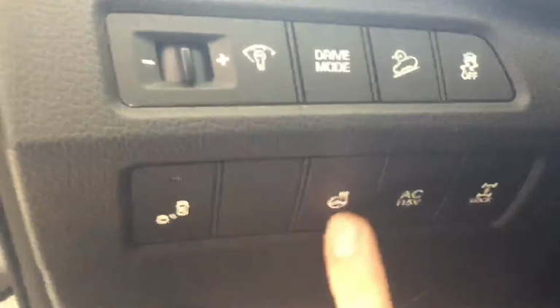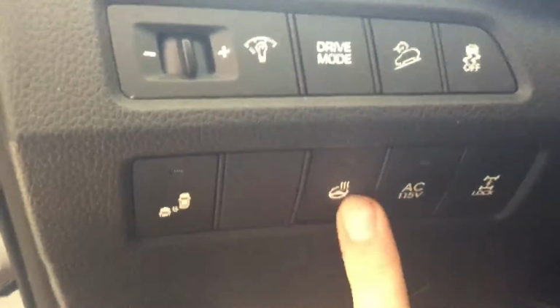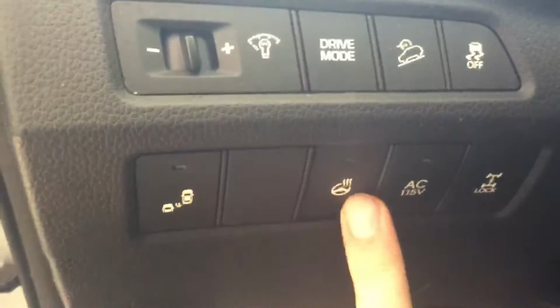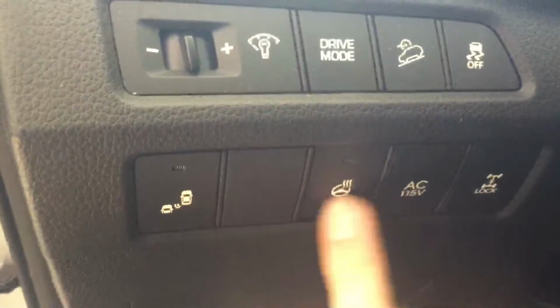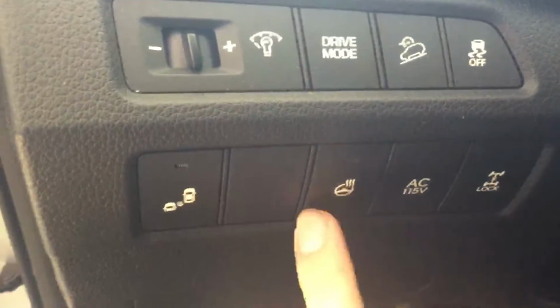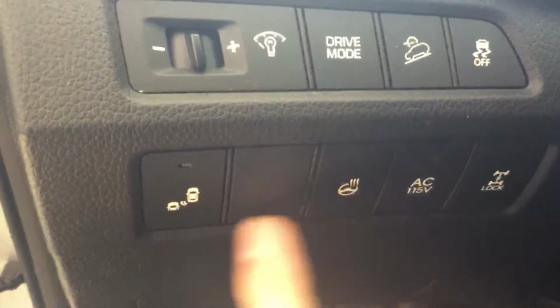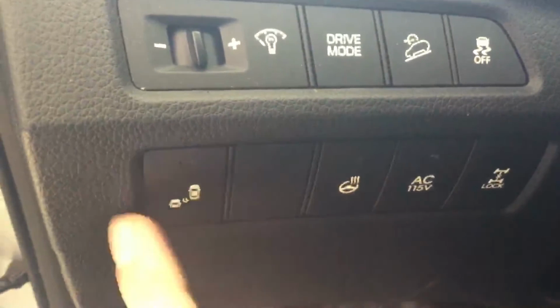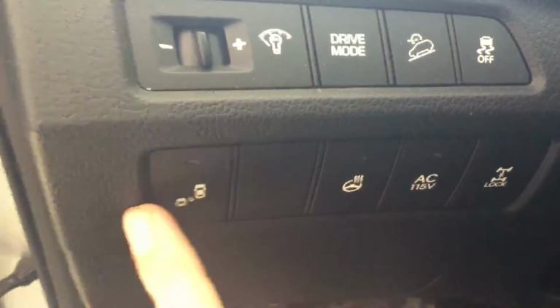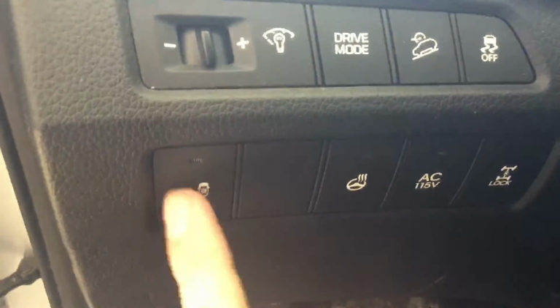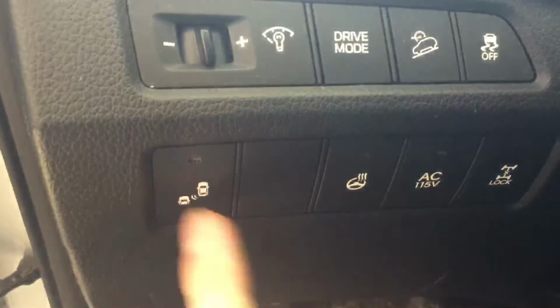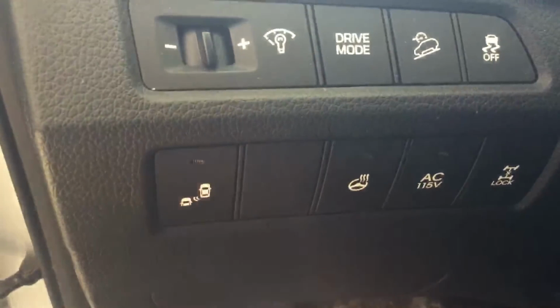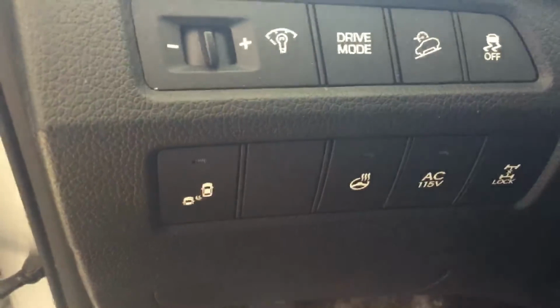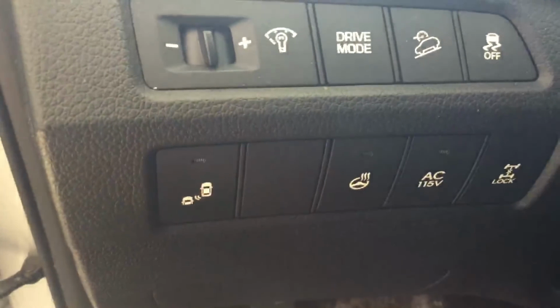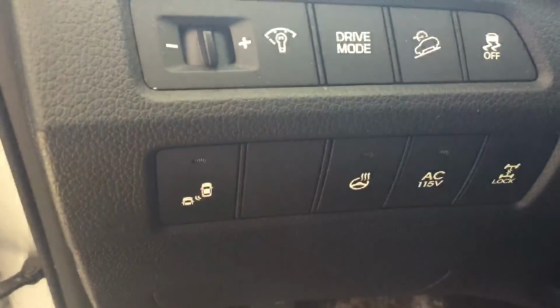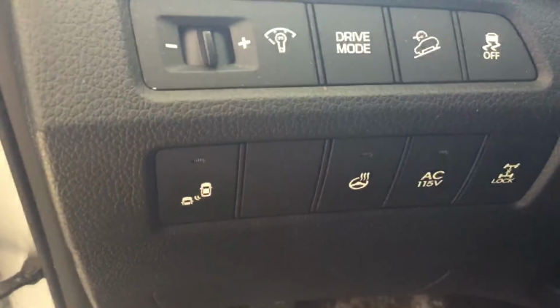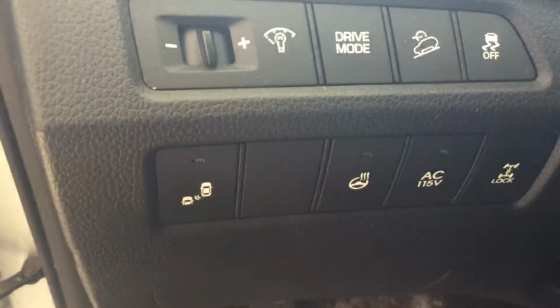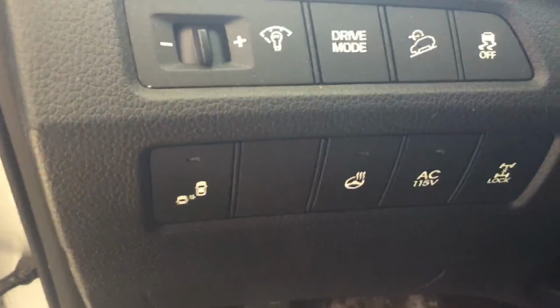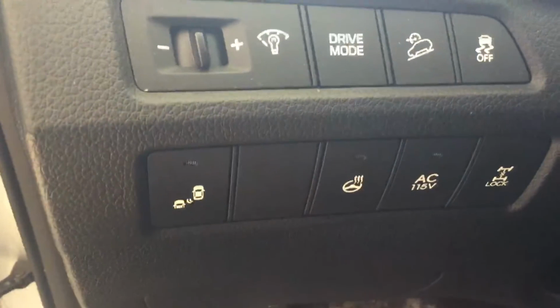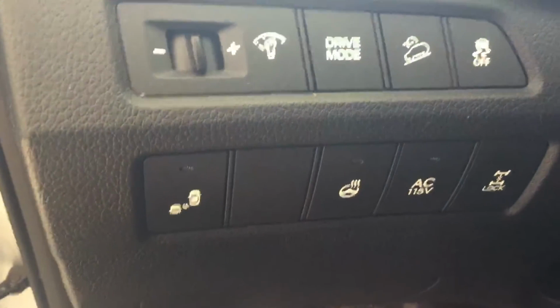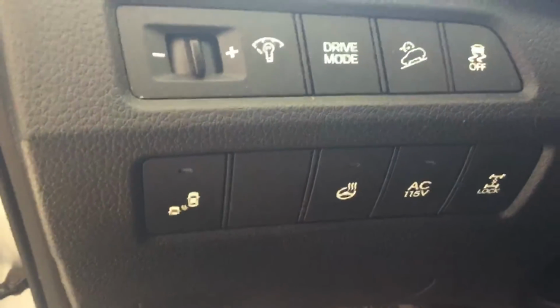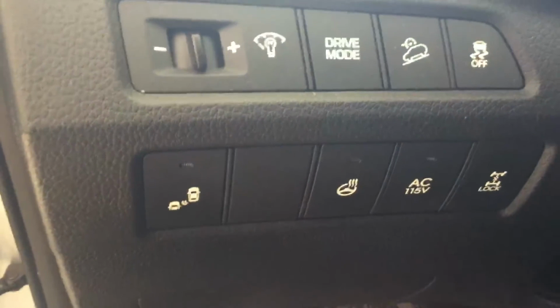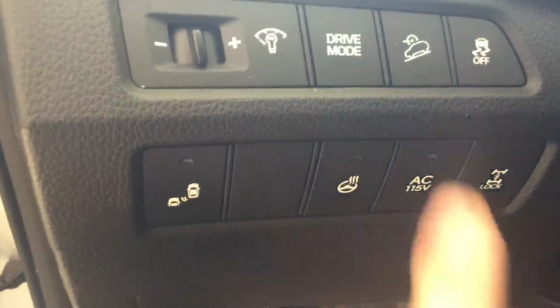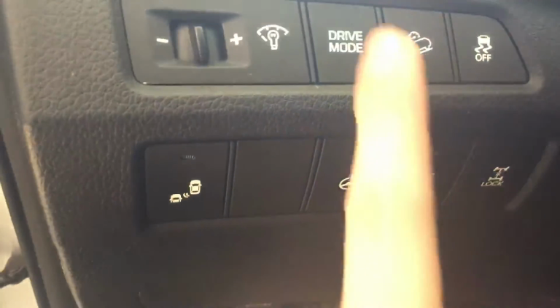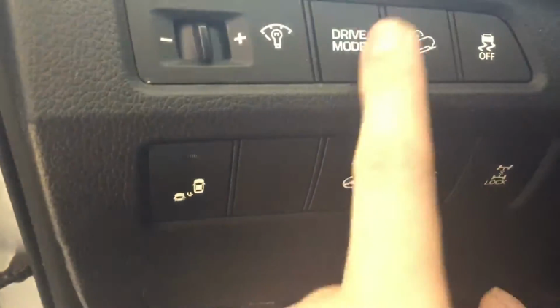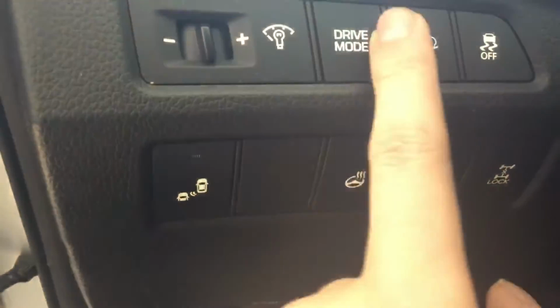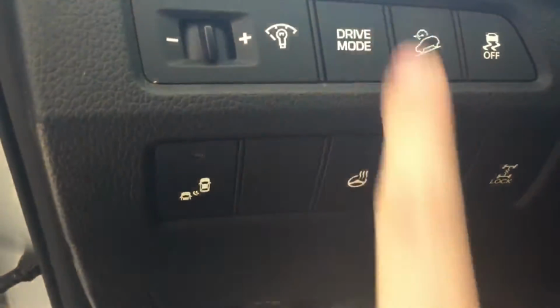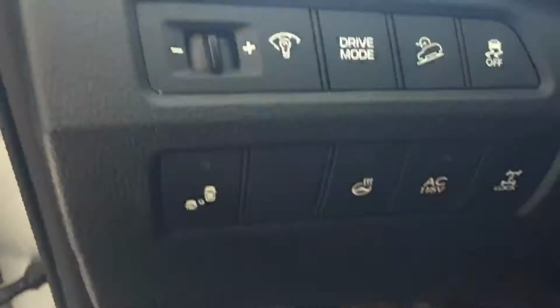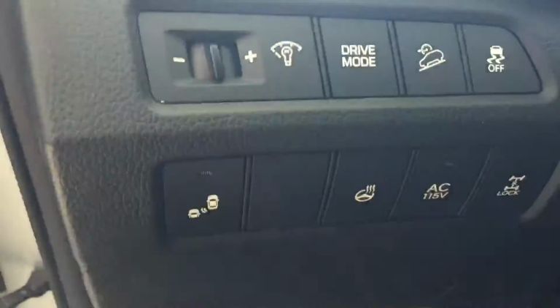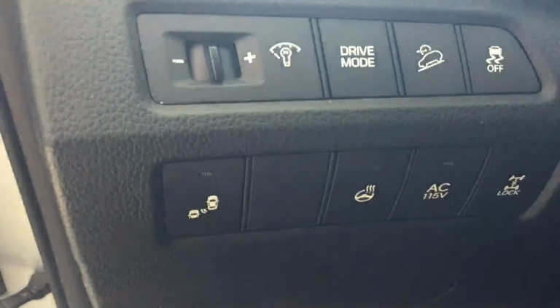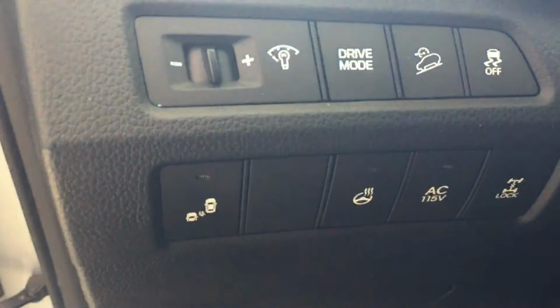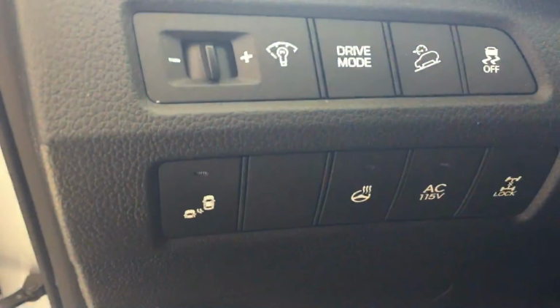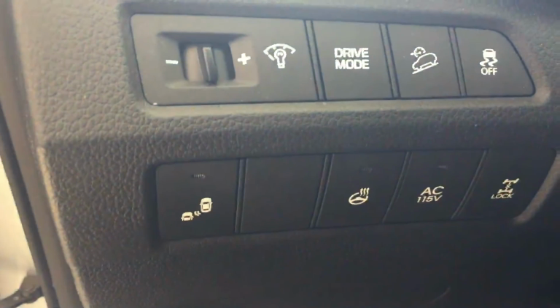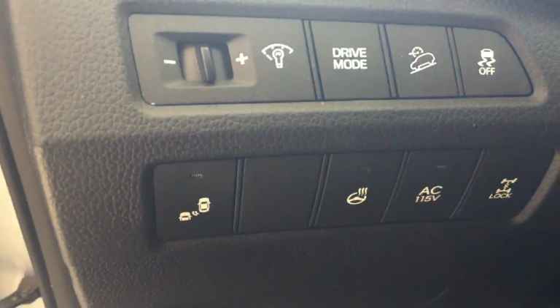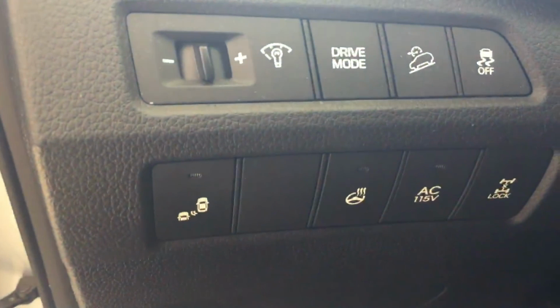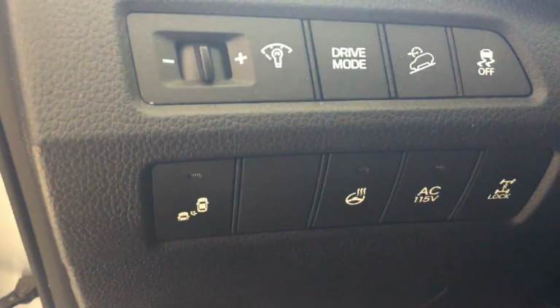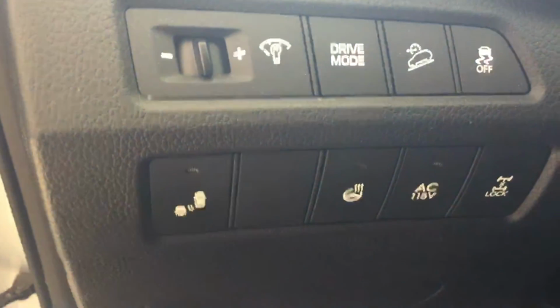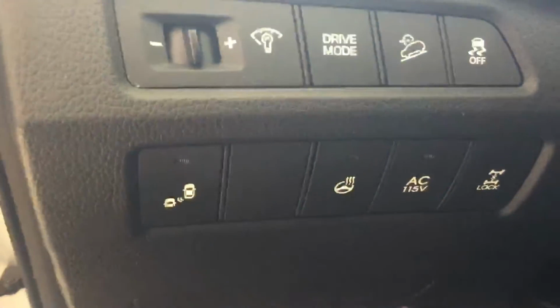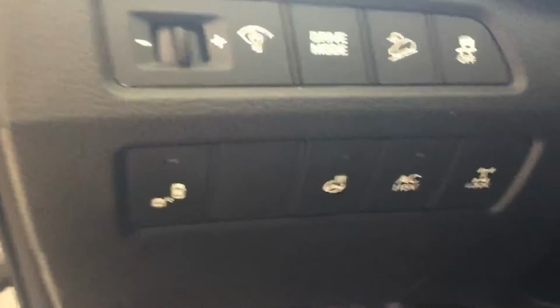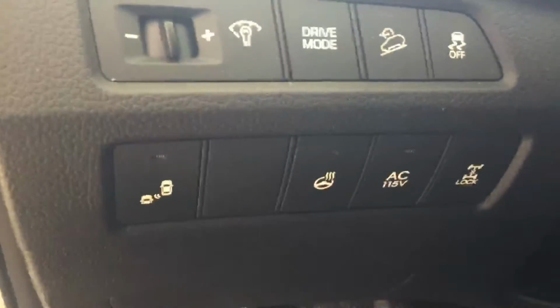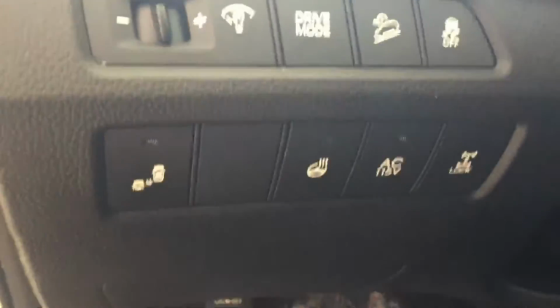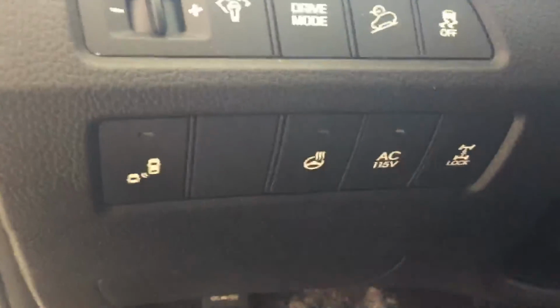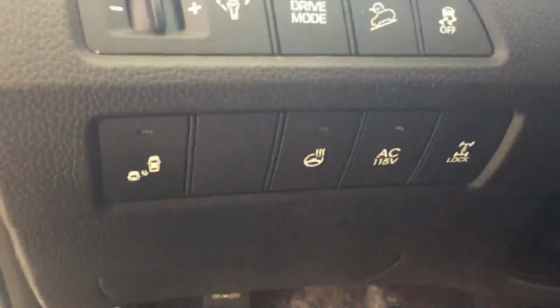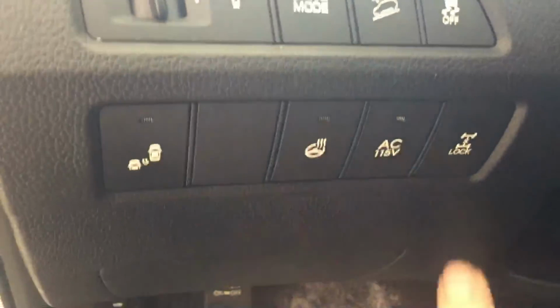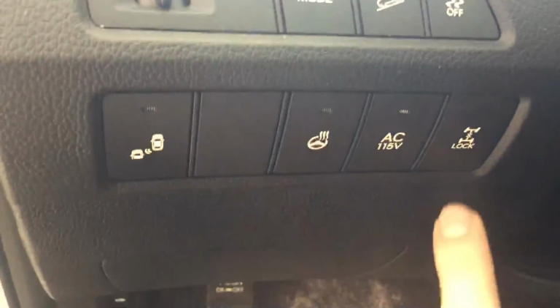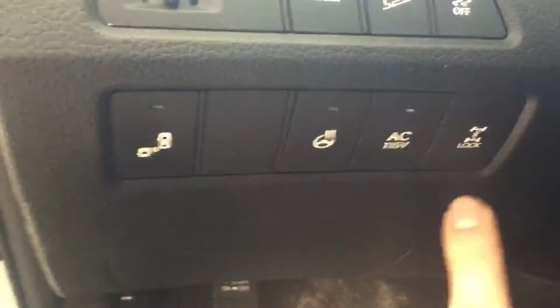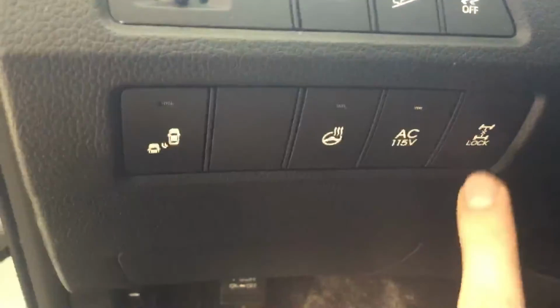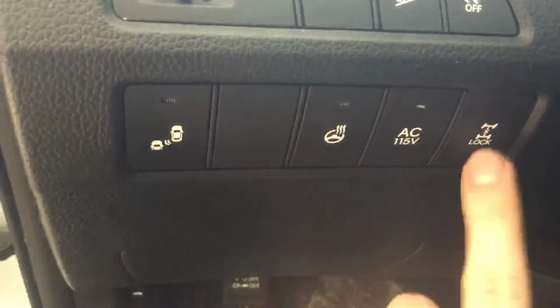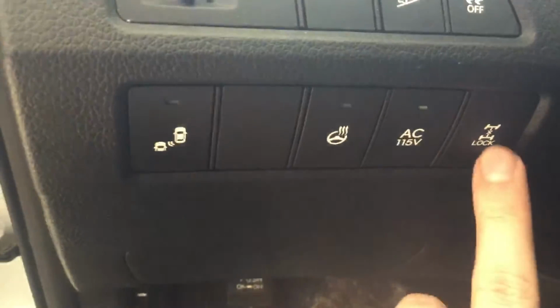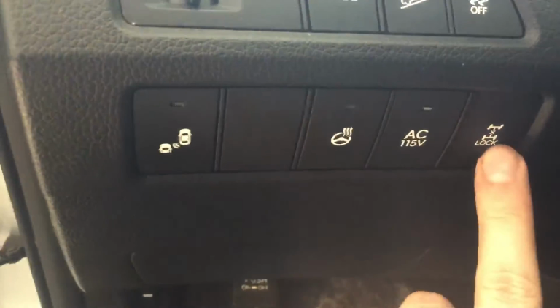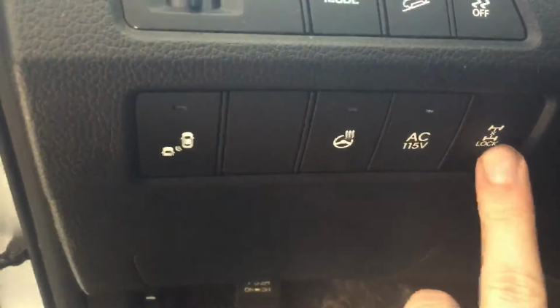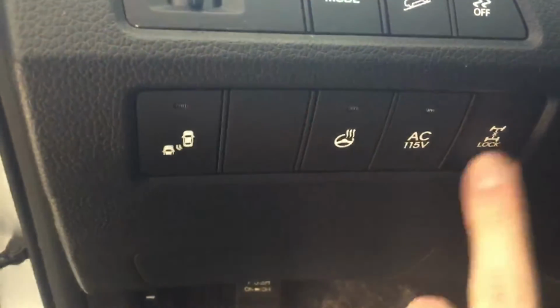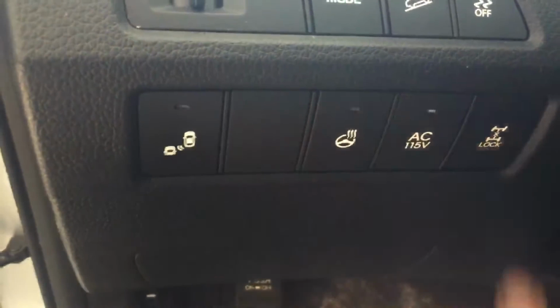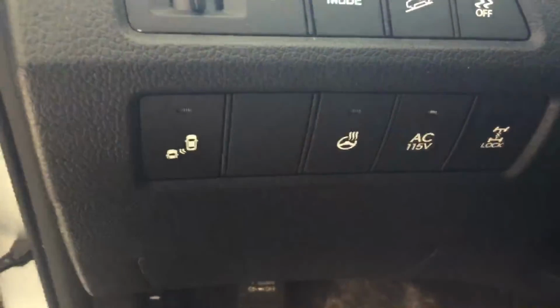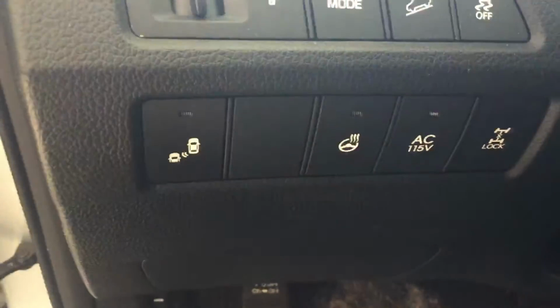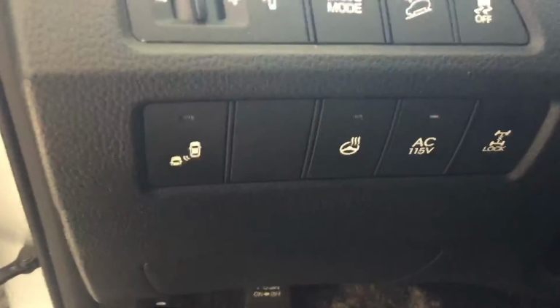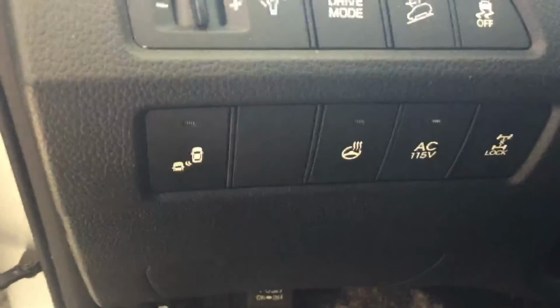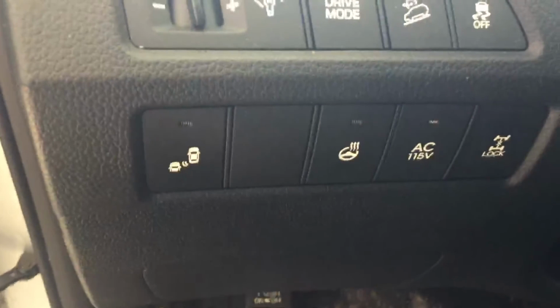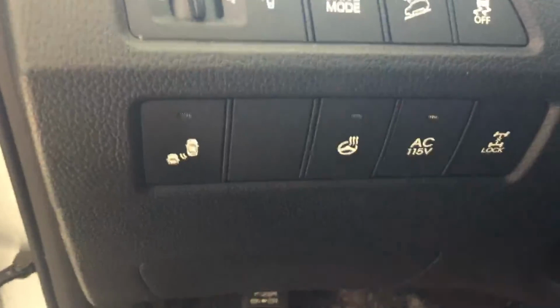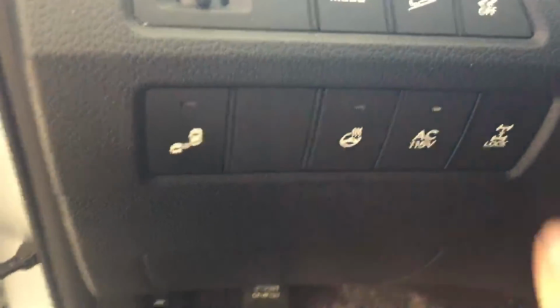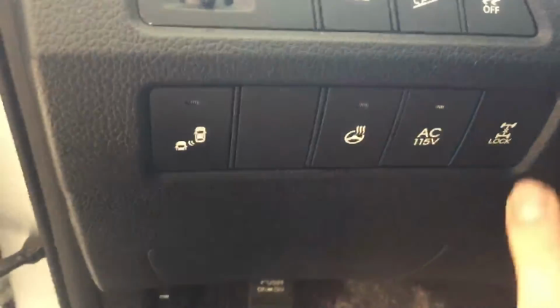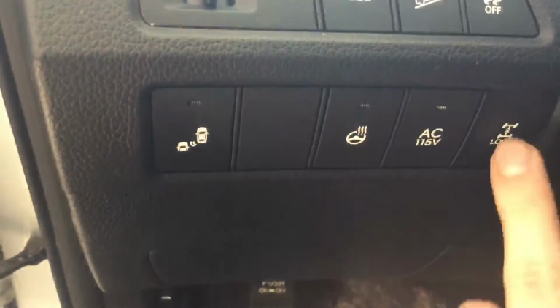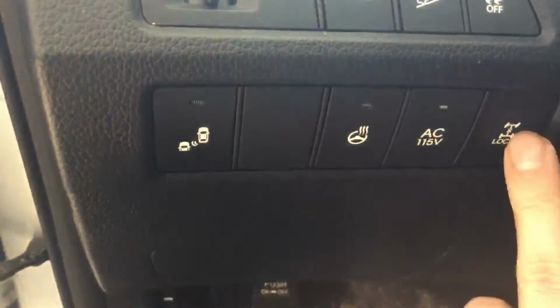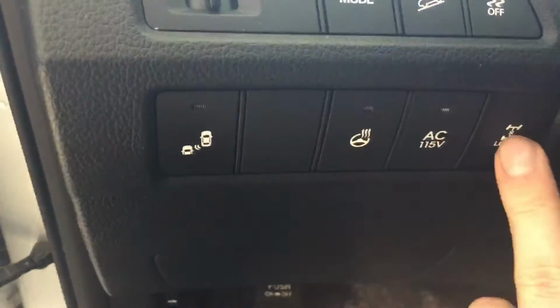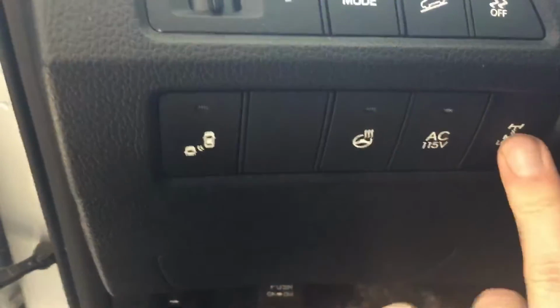Heated steering wheel, blind spot monitoring, a couple of different drive modes as well, and all-wheel drive lock.